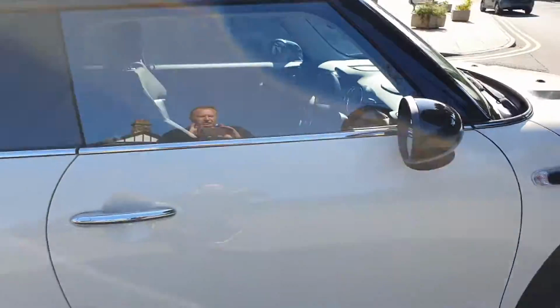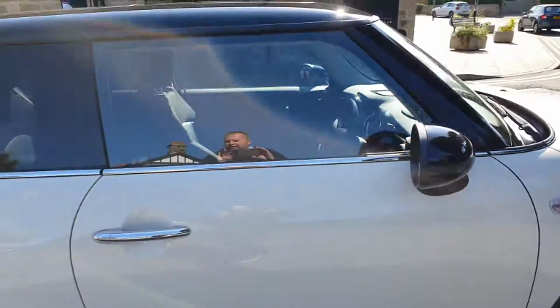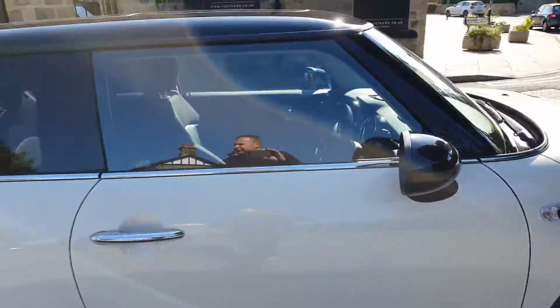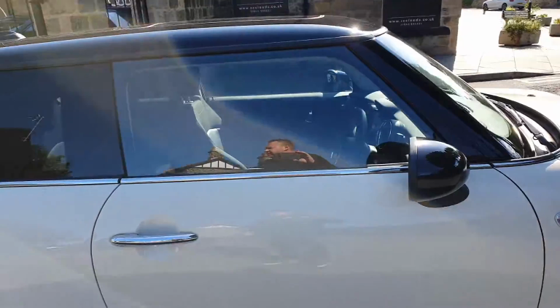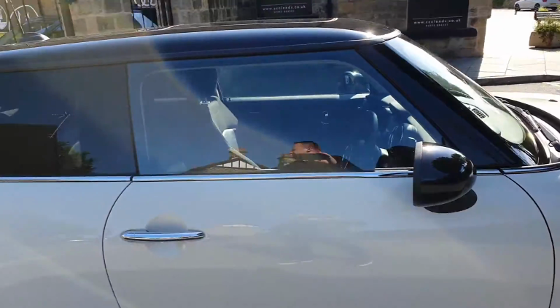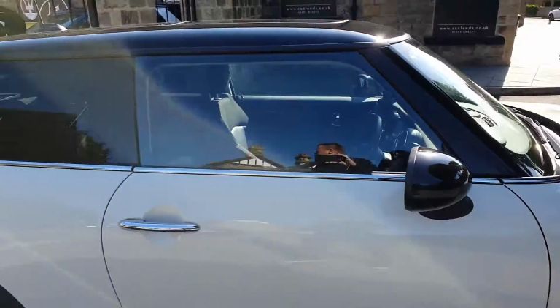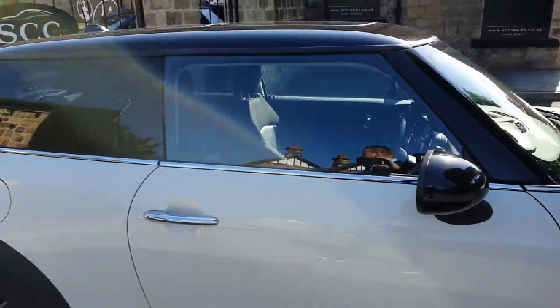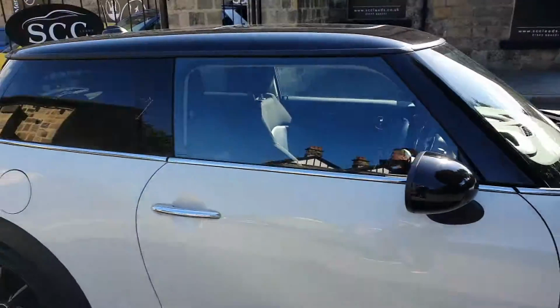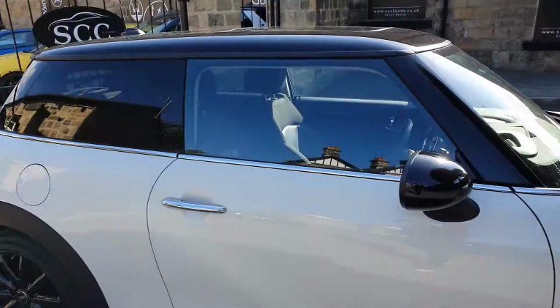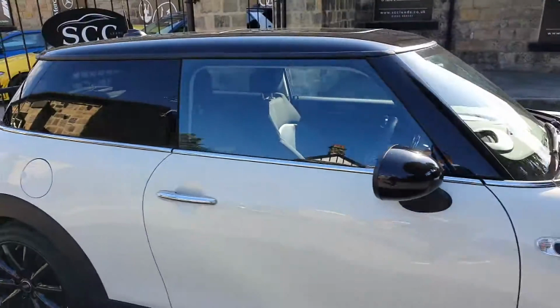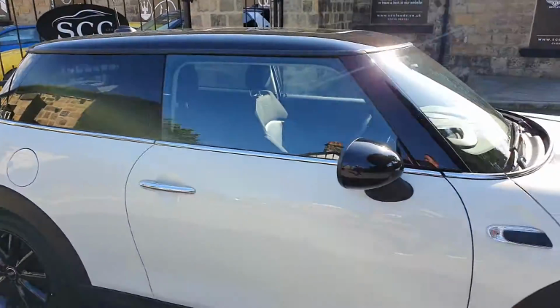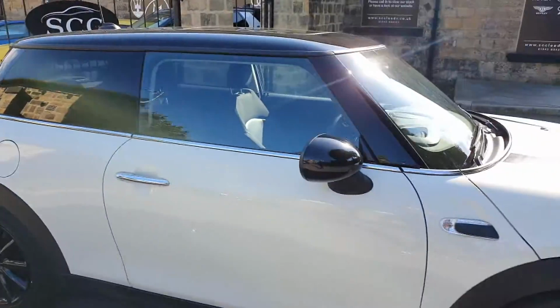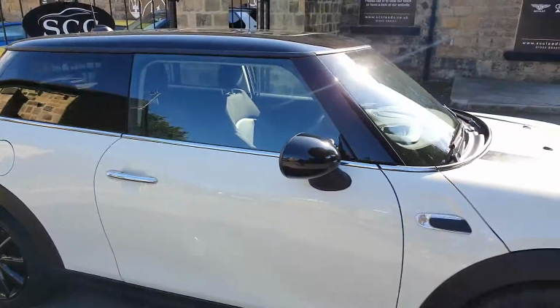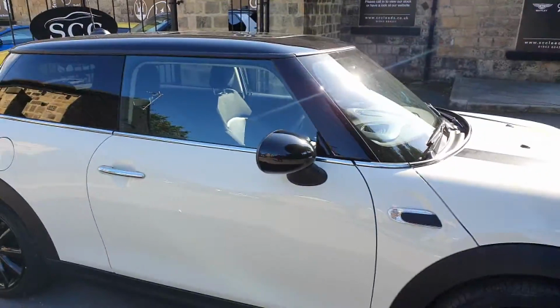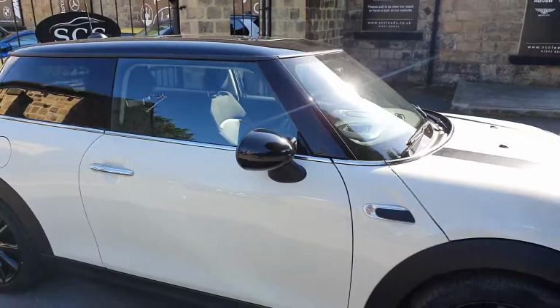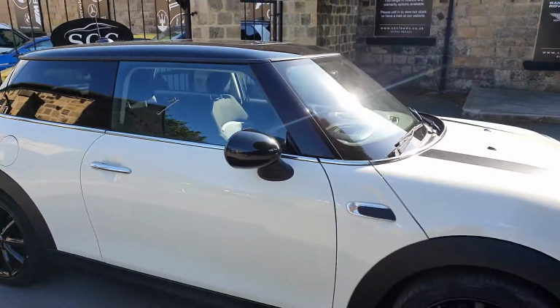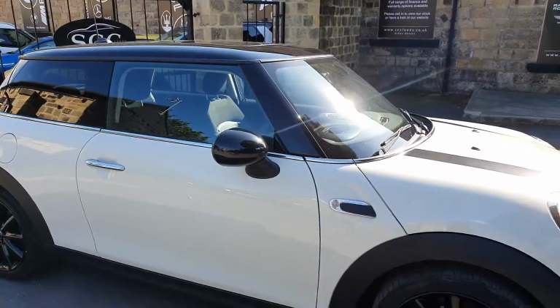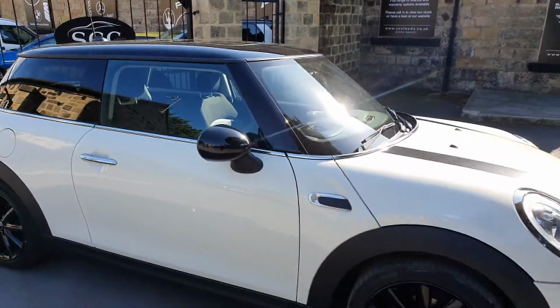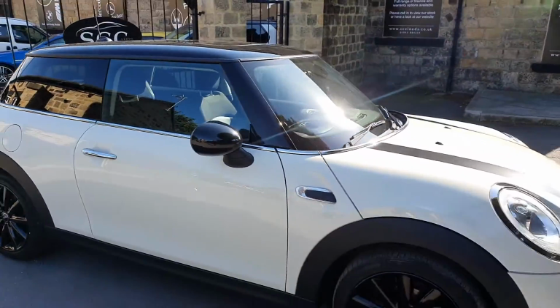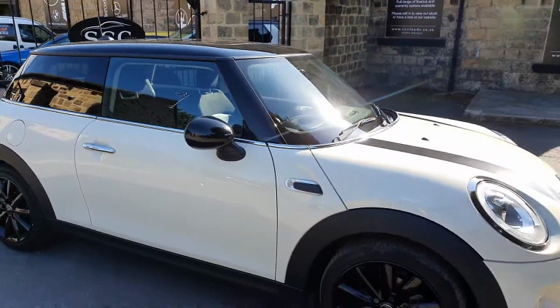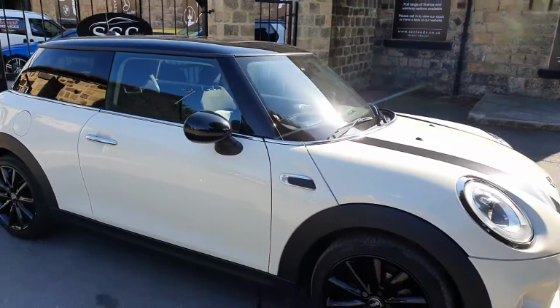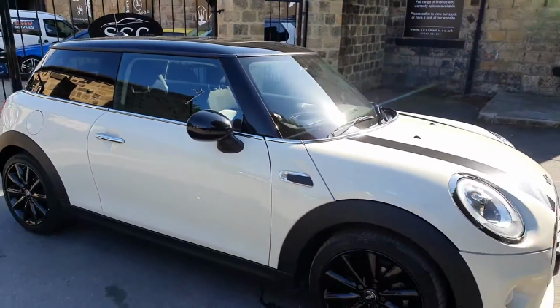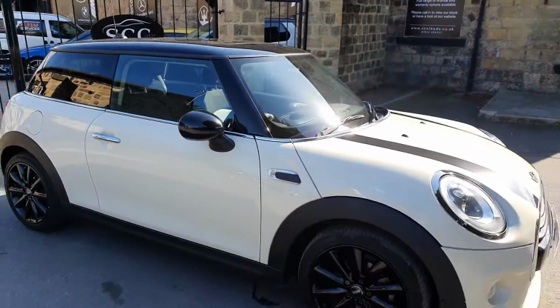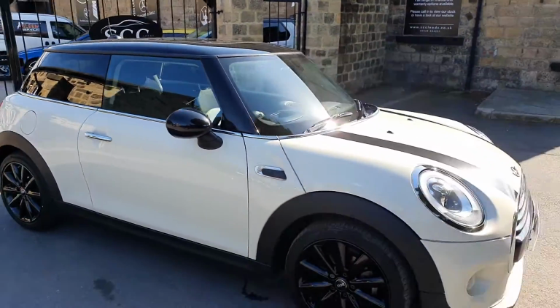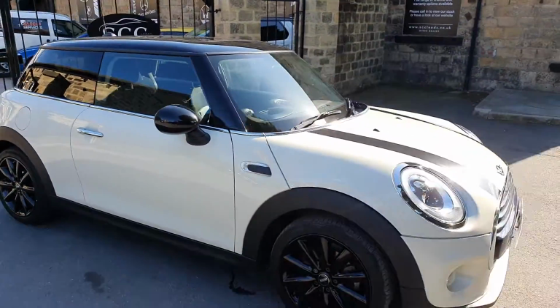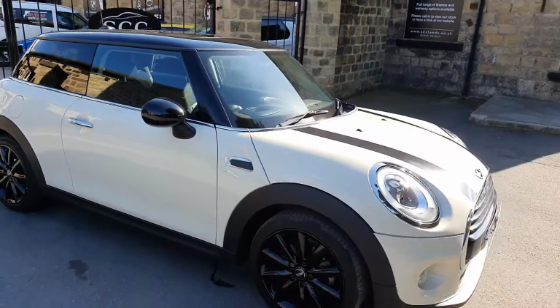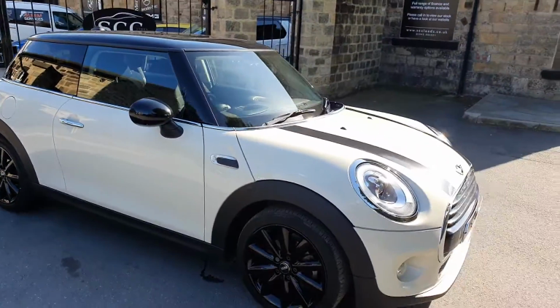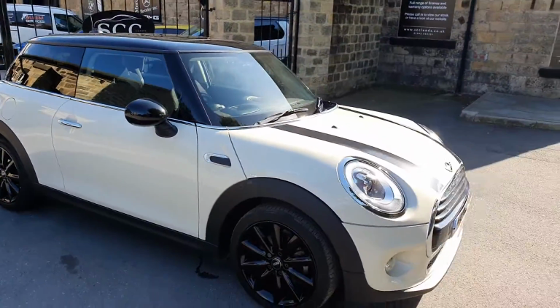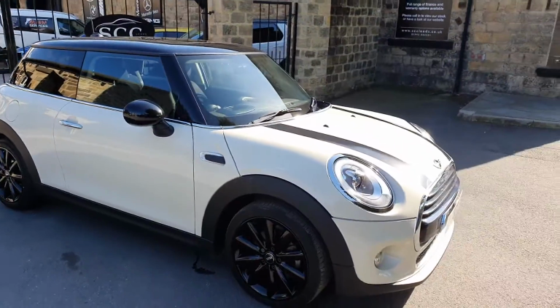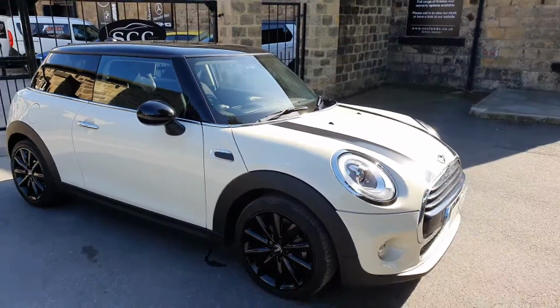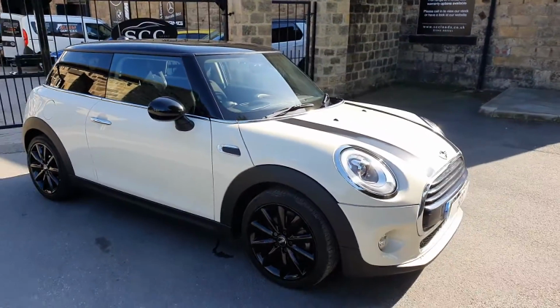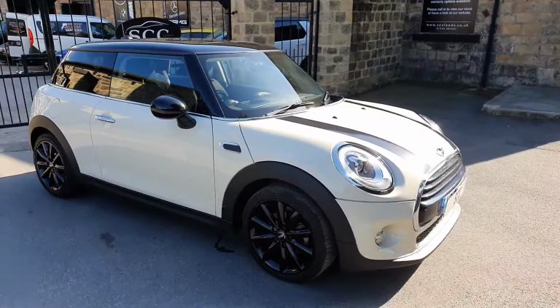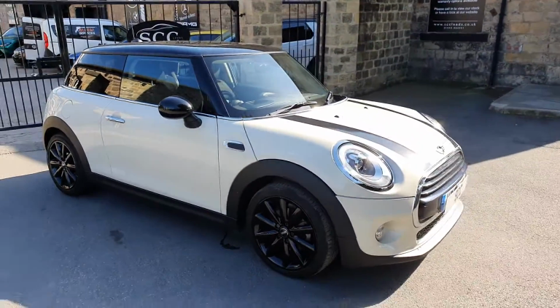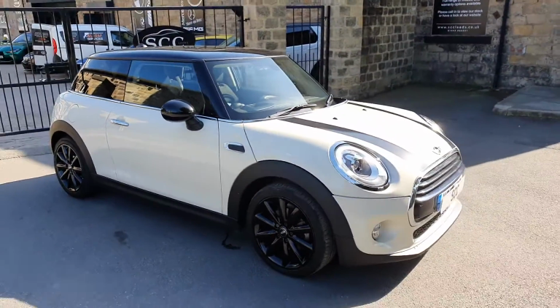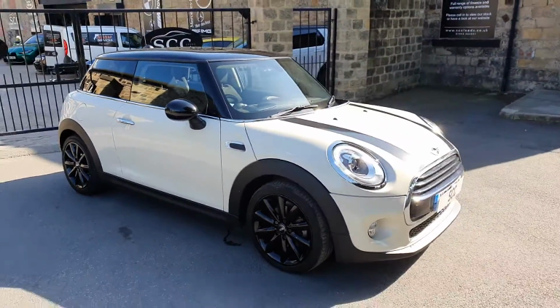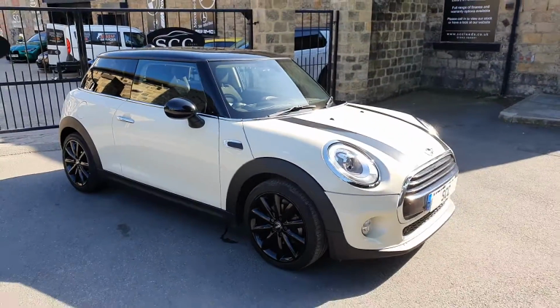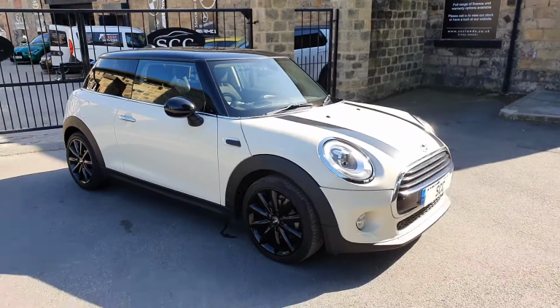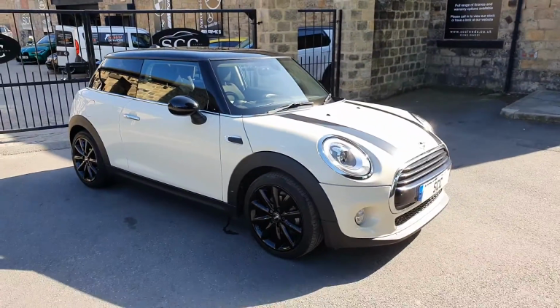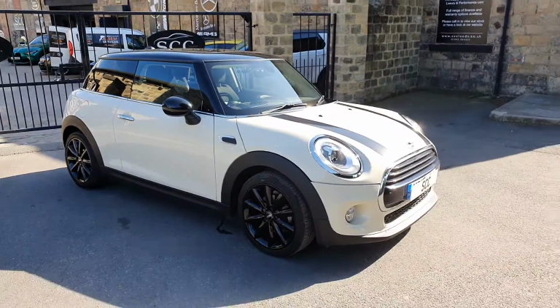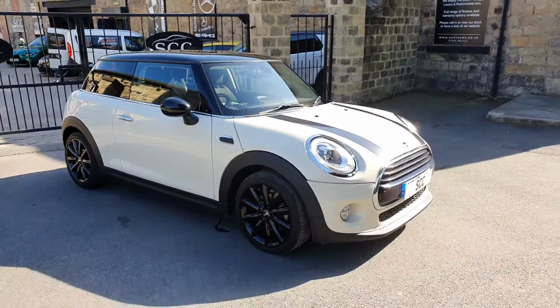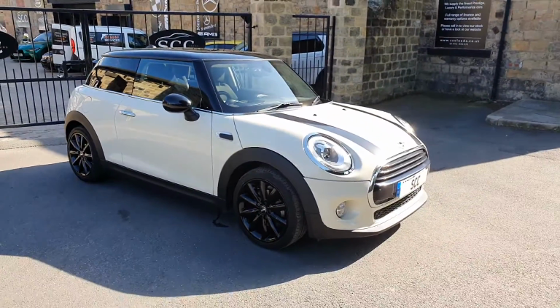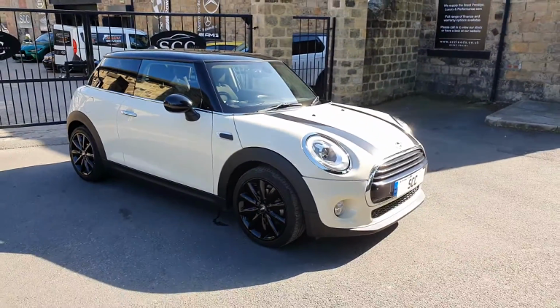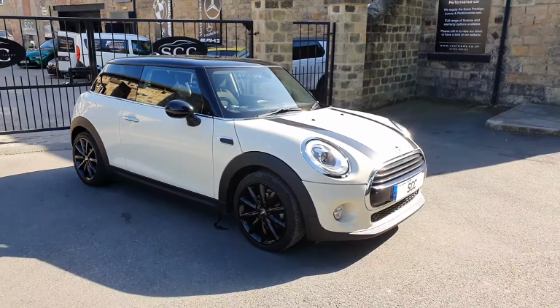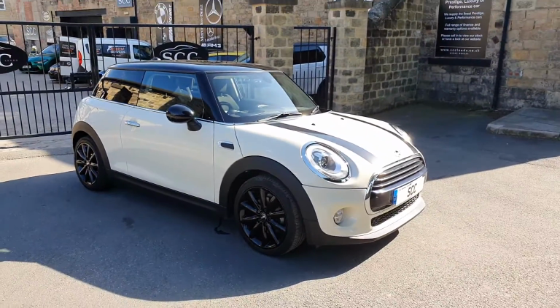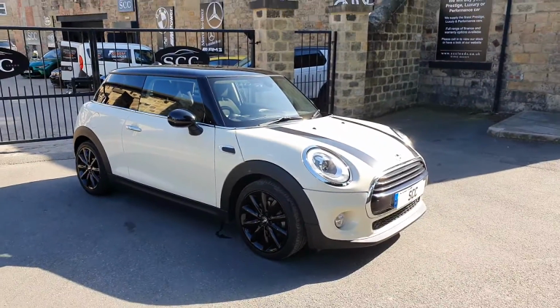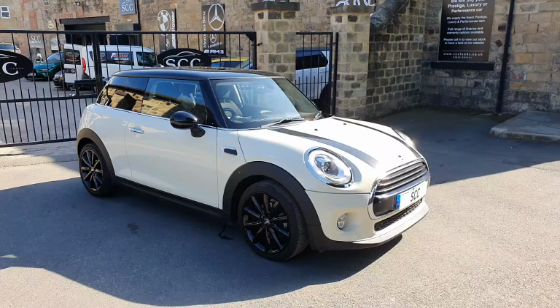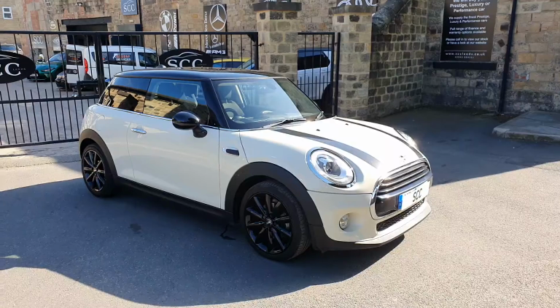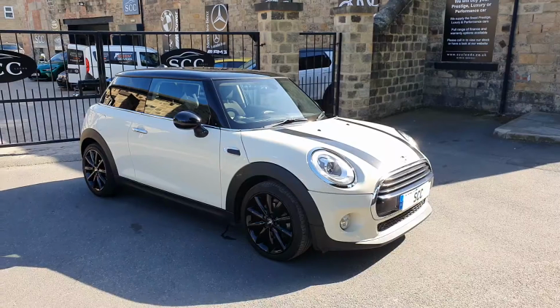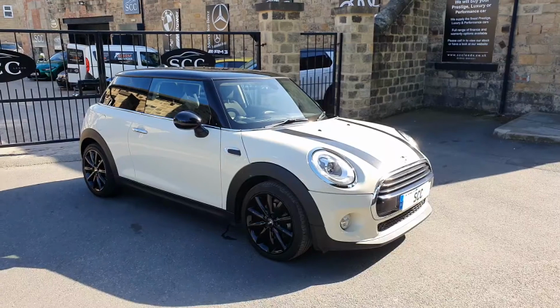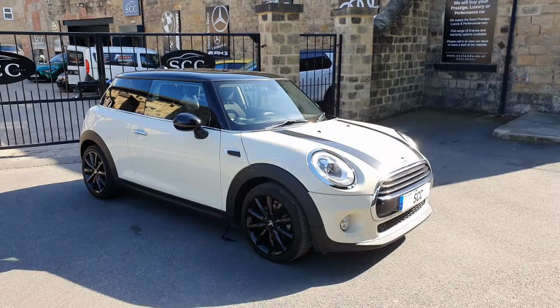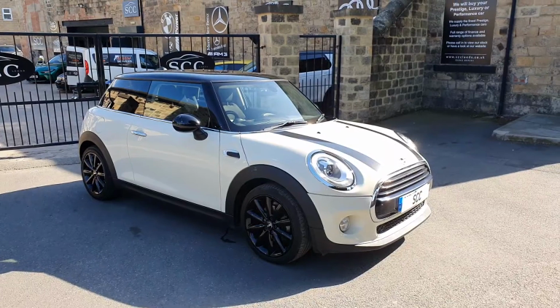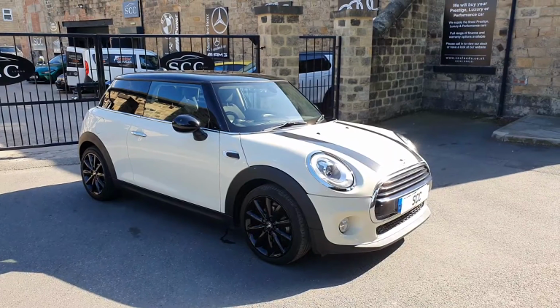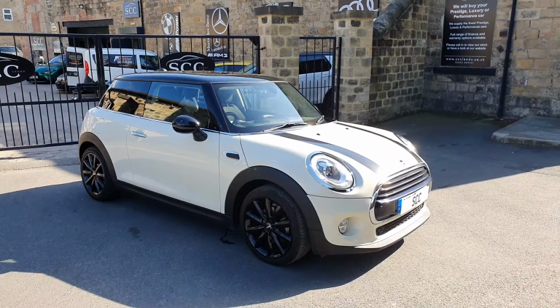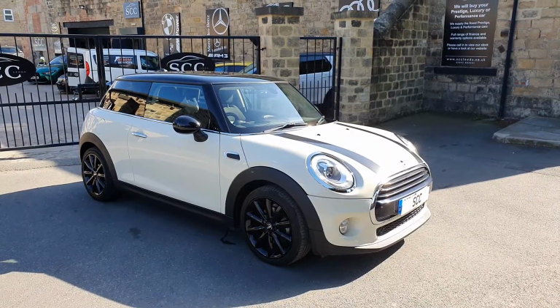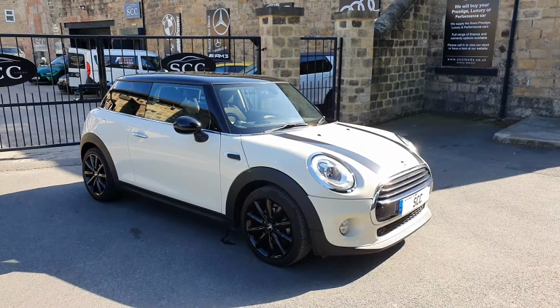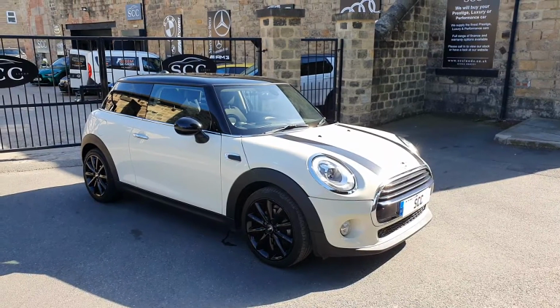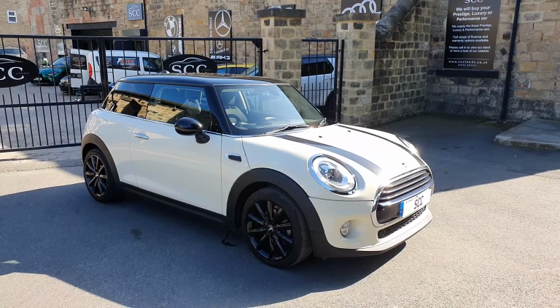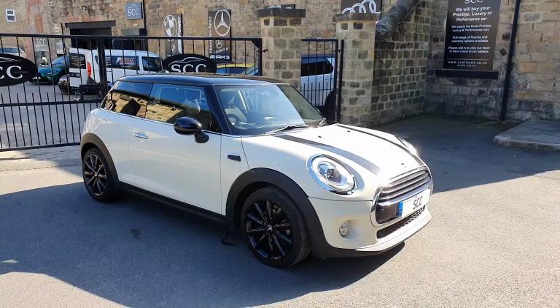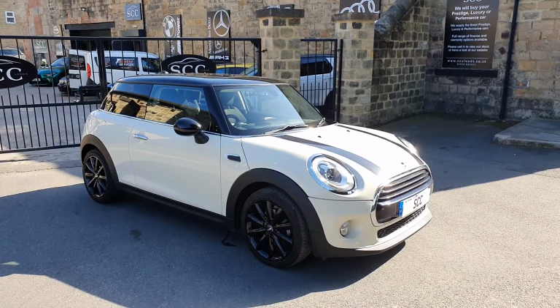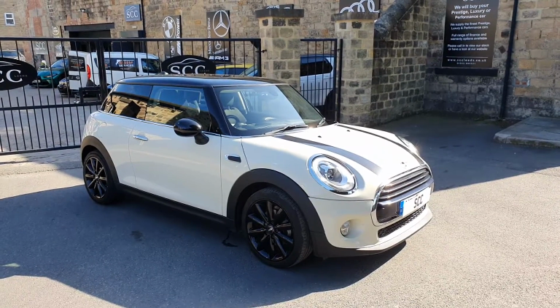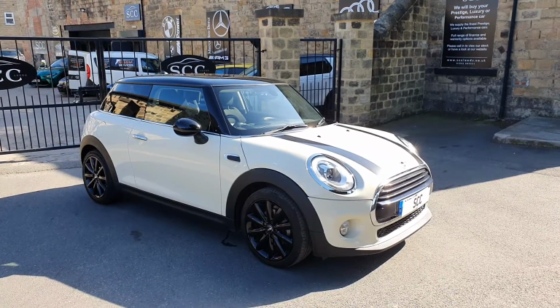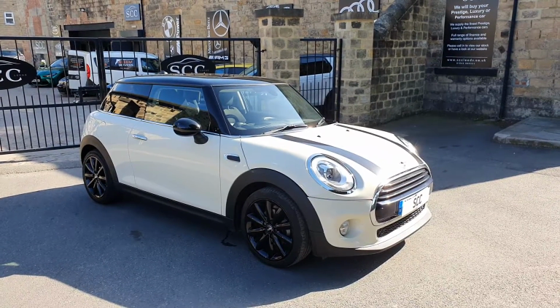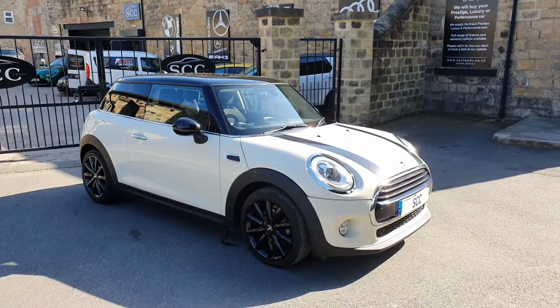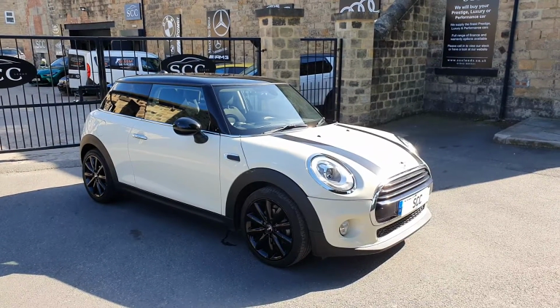Very nice car. Give us a call now on 01943 884 5551. Thank you very much for your time.